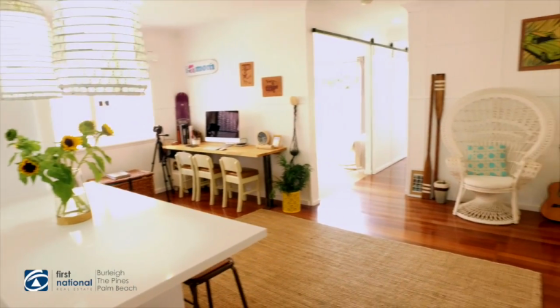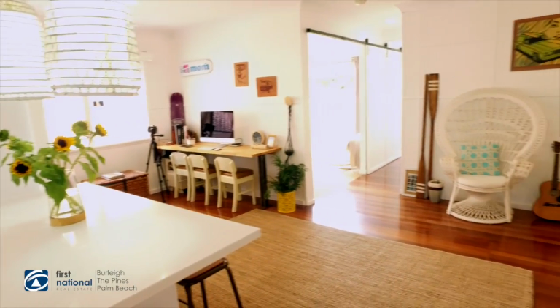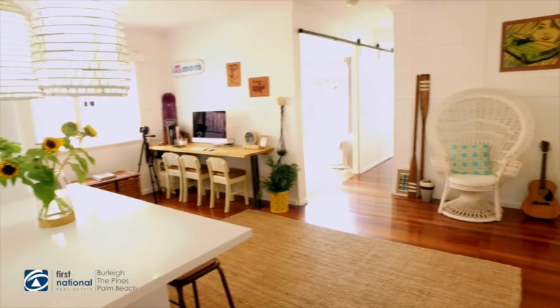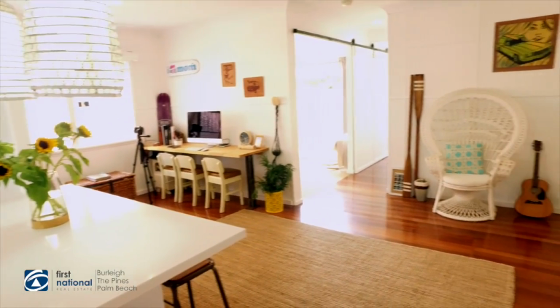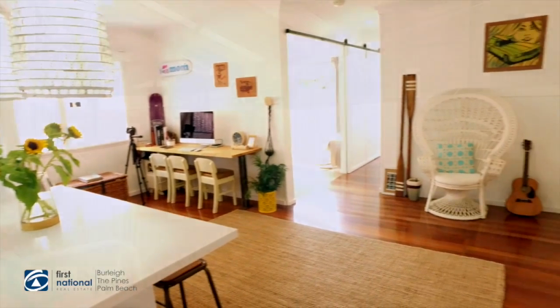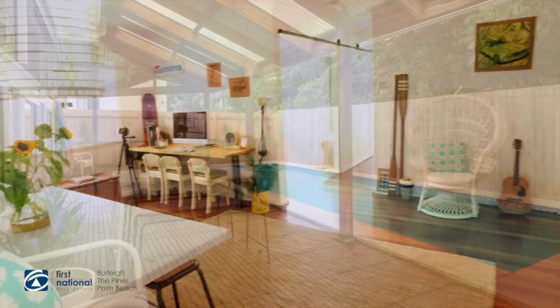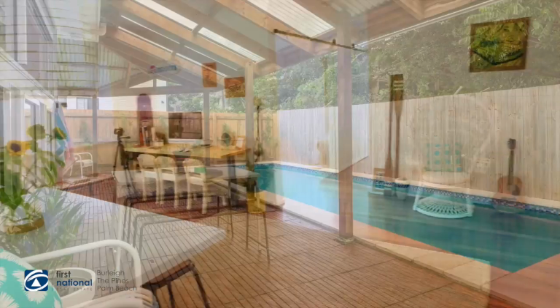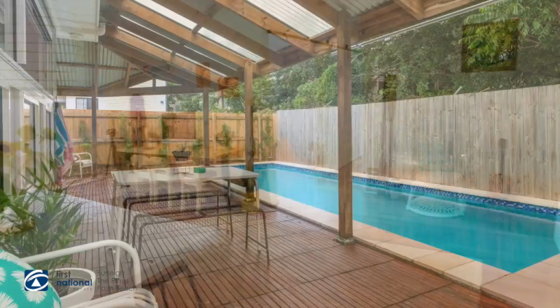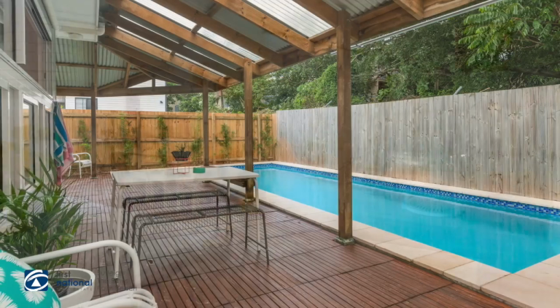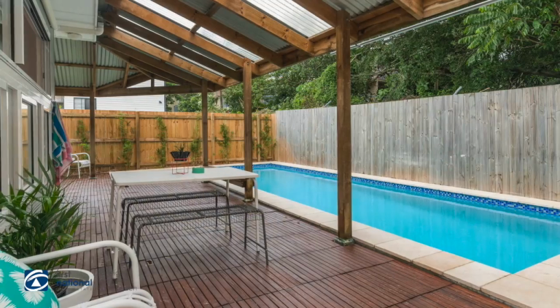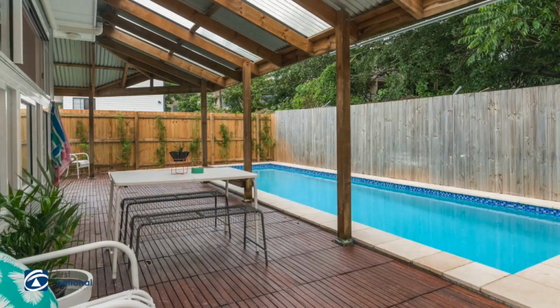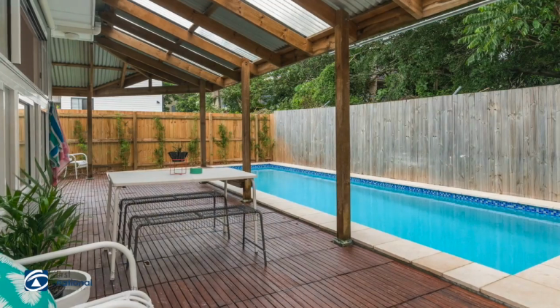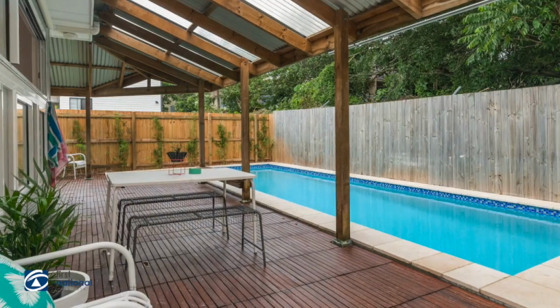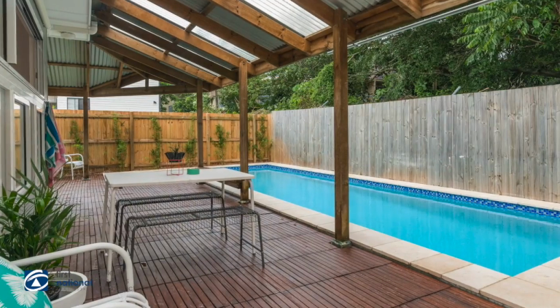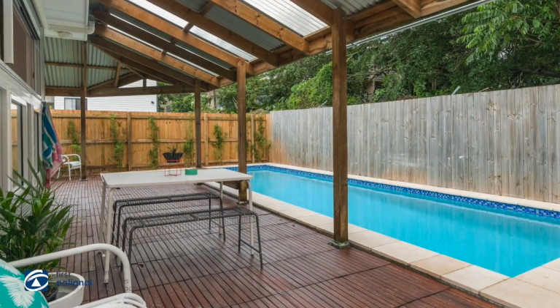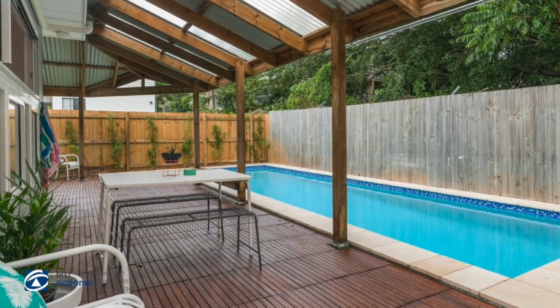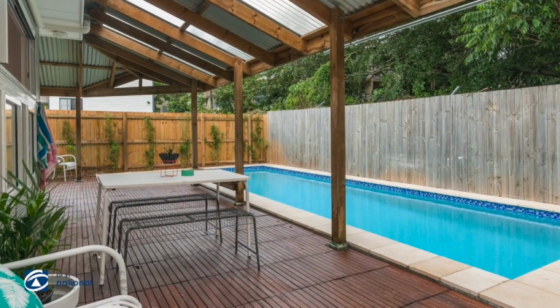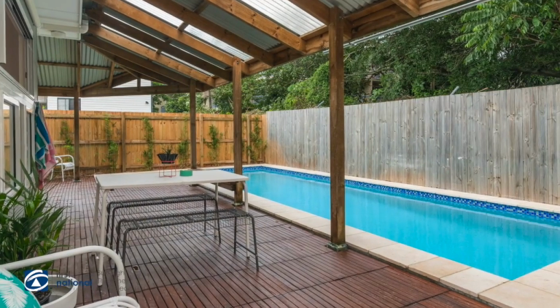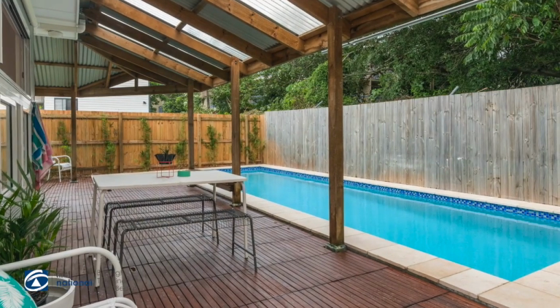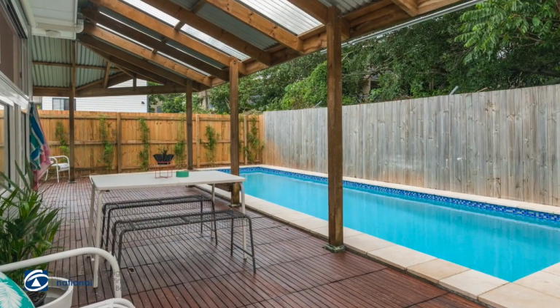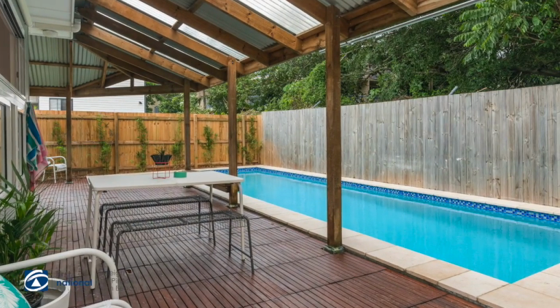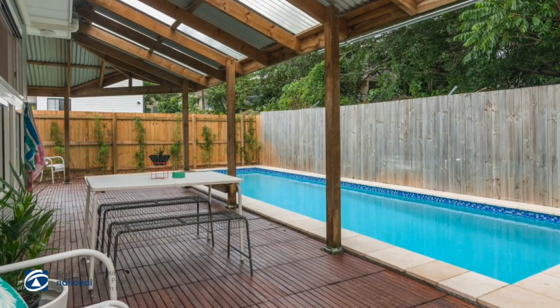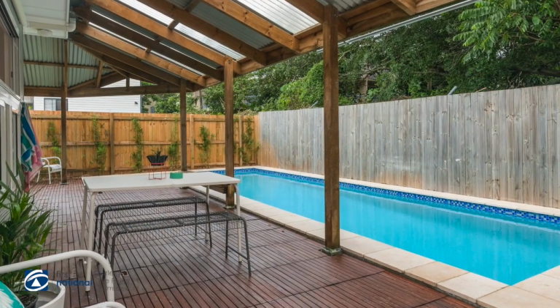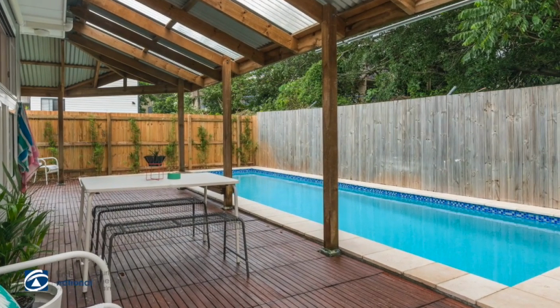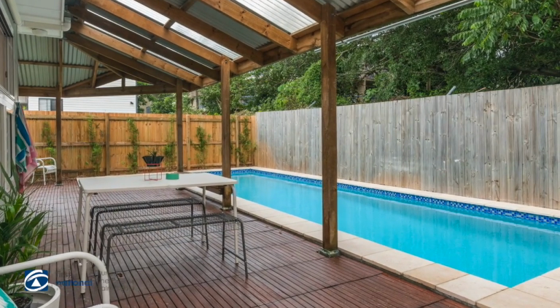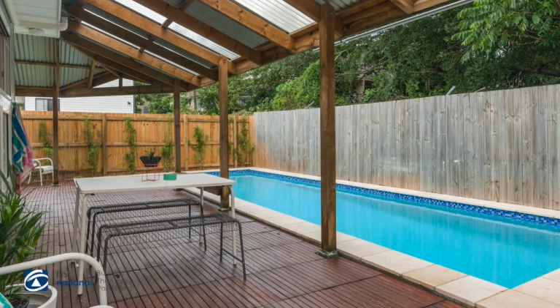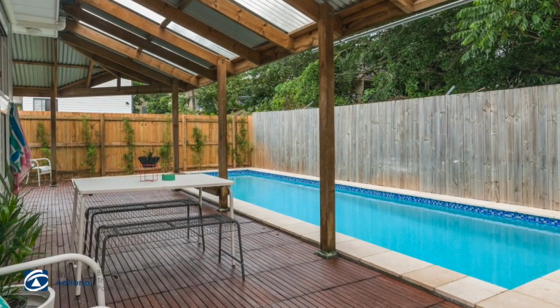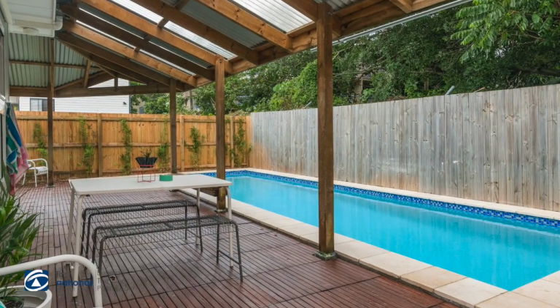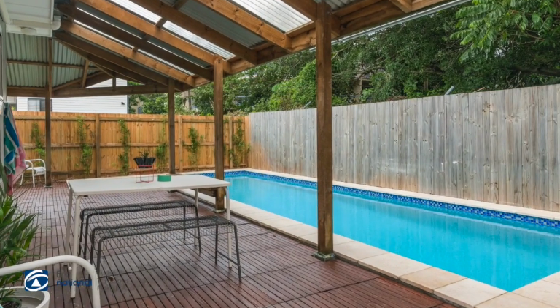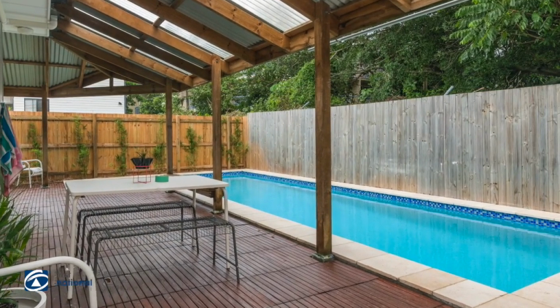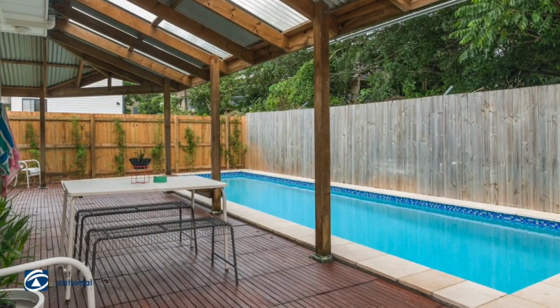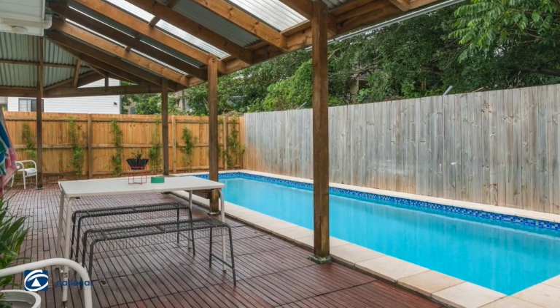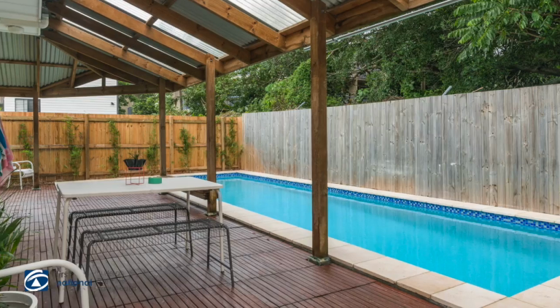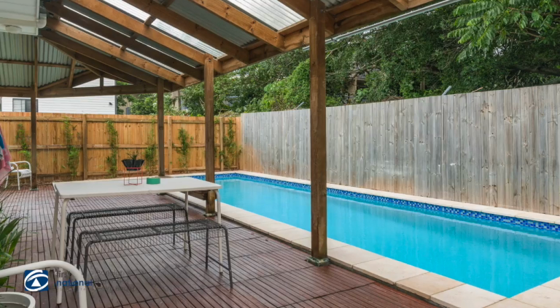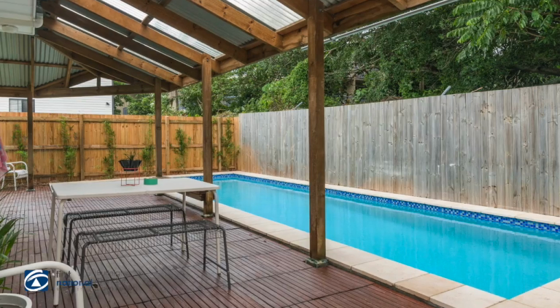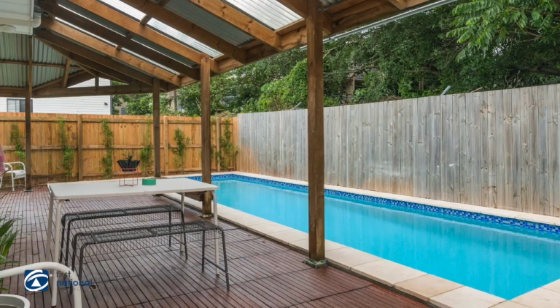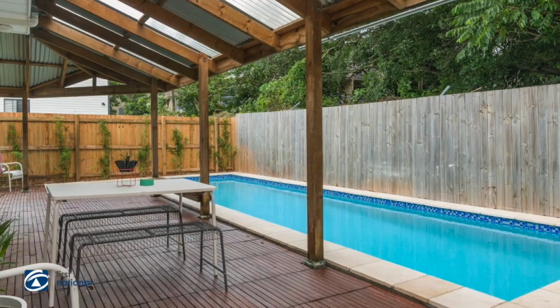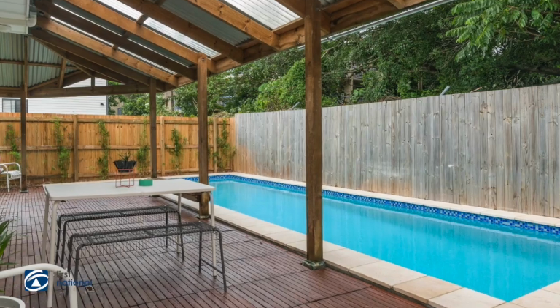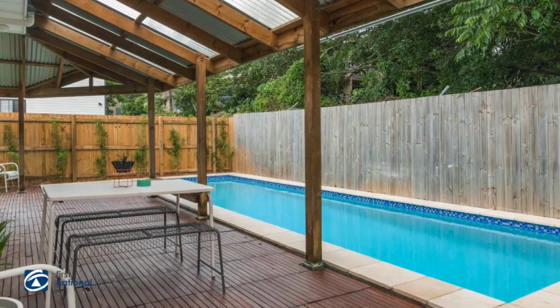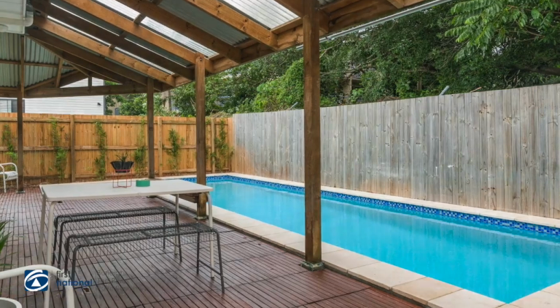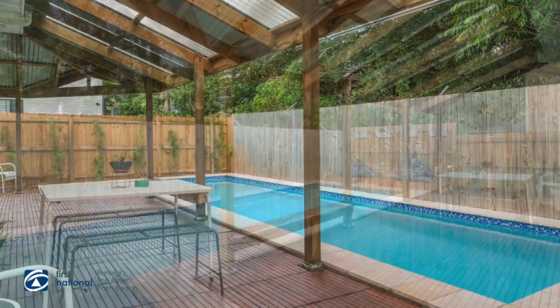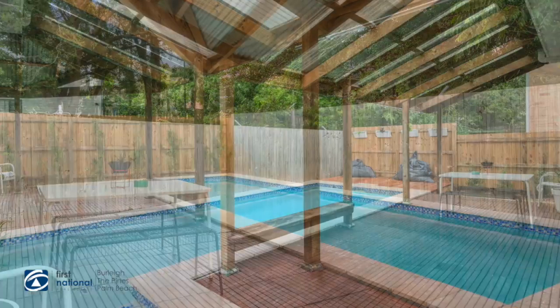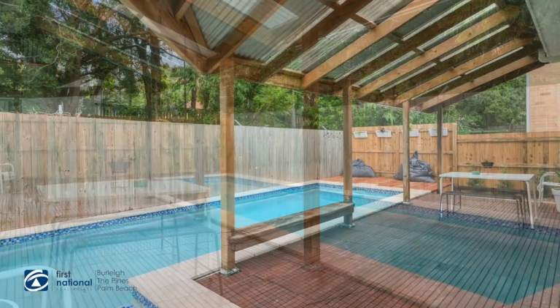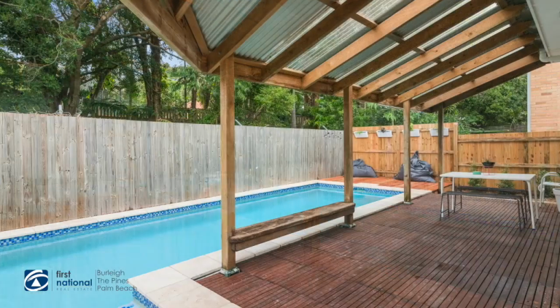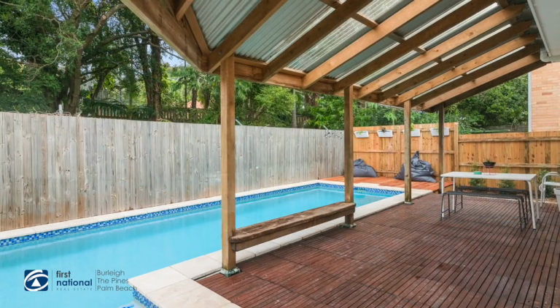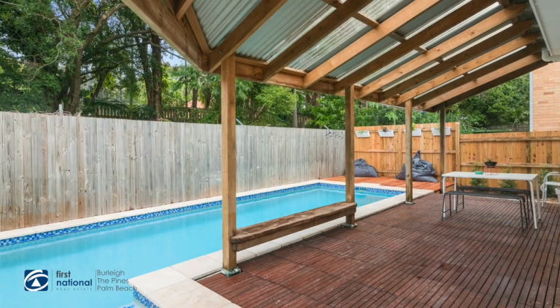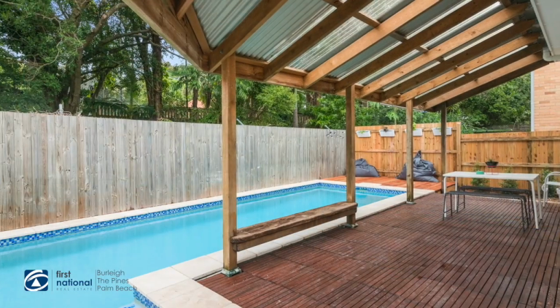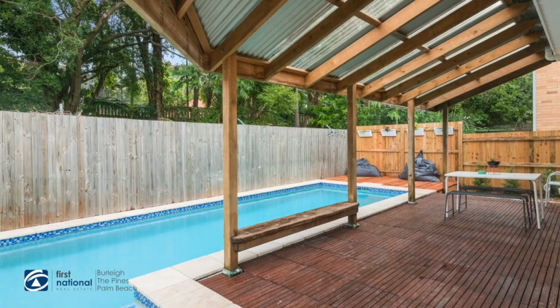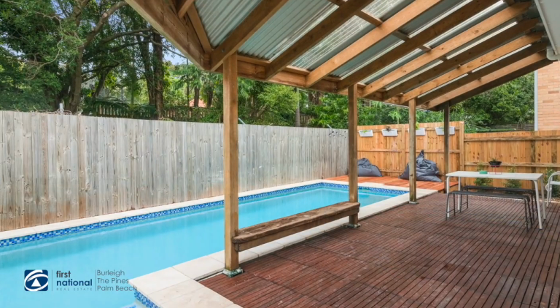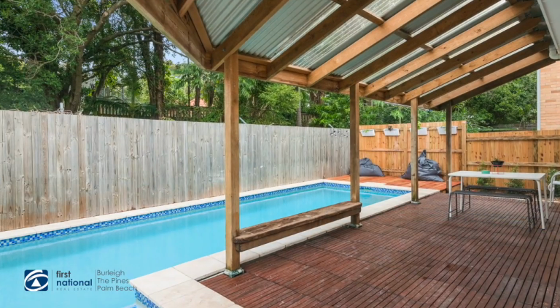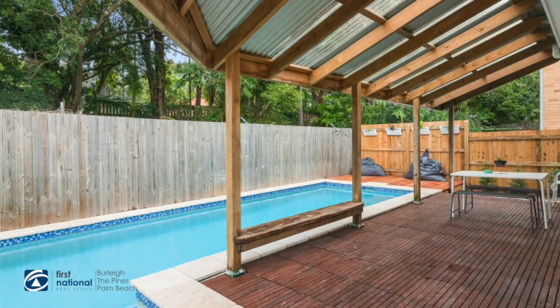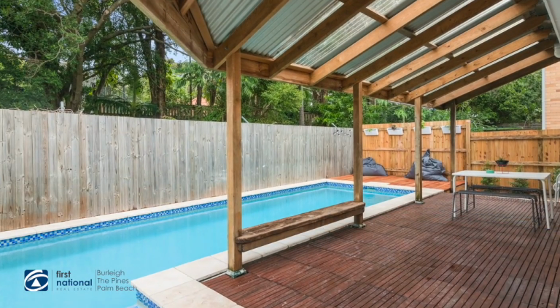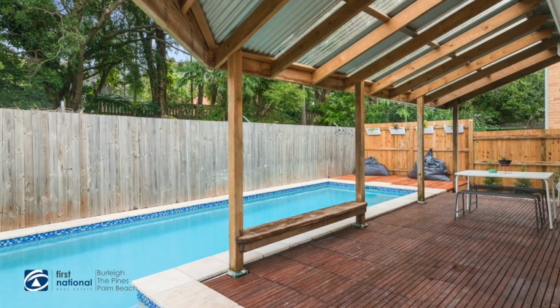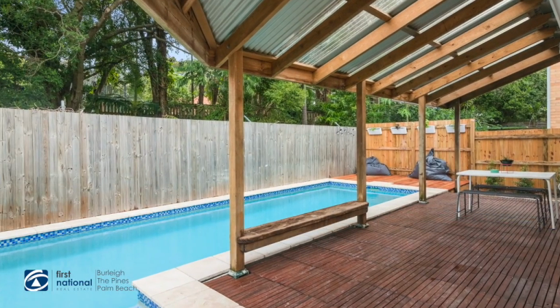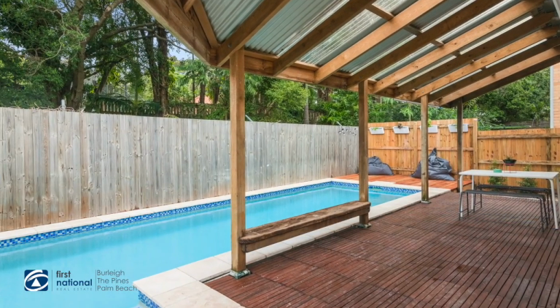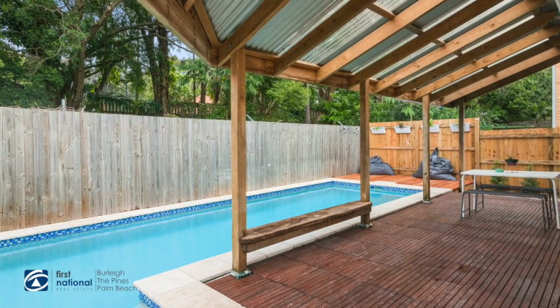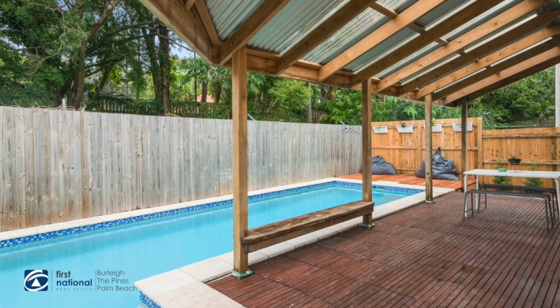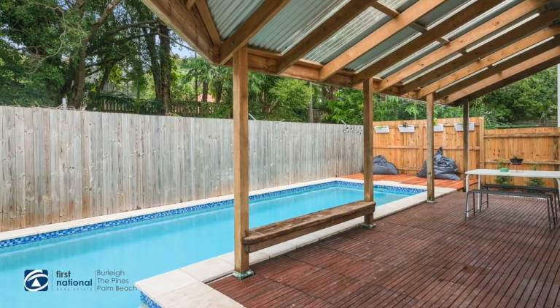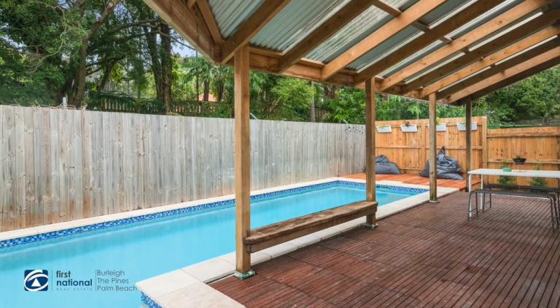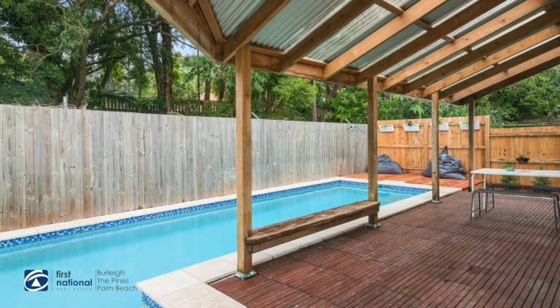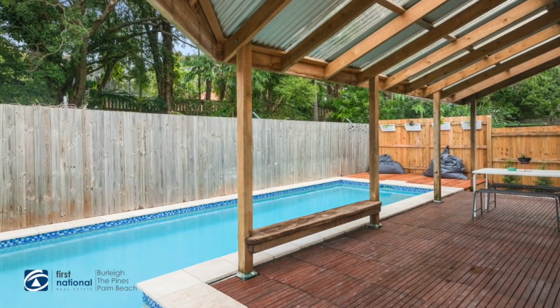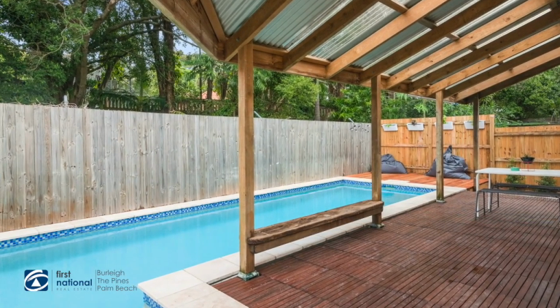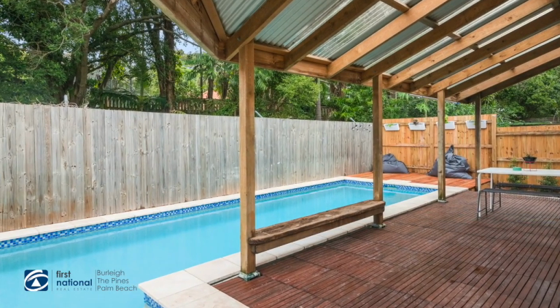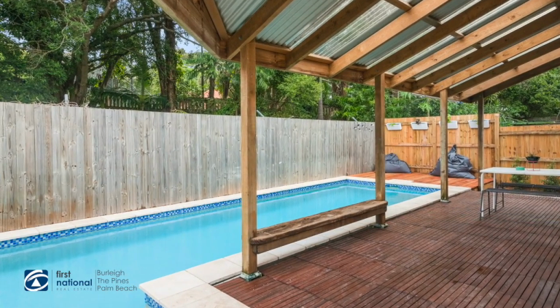So when you've had enough of the beach, why not come home and sit round by the pool and relax and enjoy your afternoon in the sun.